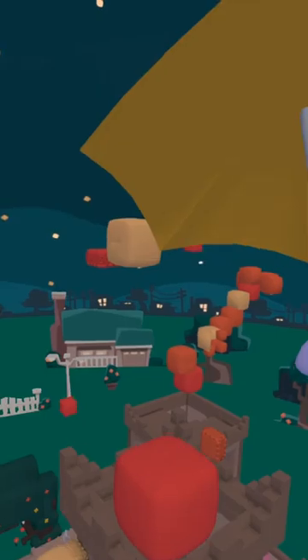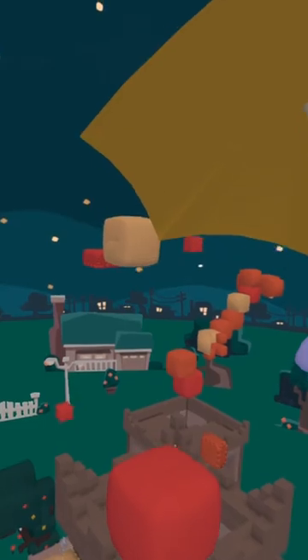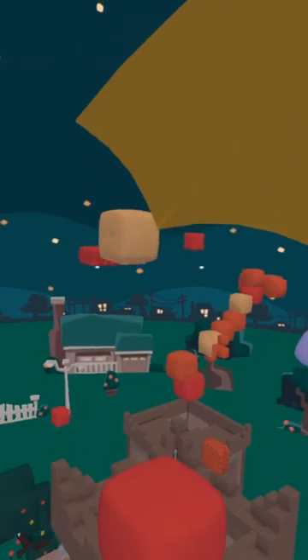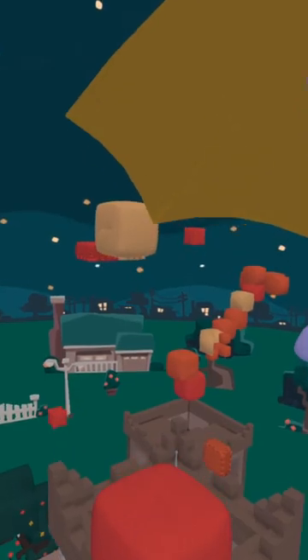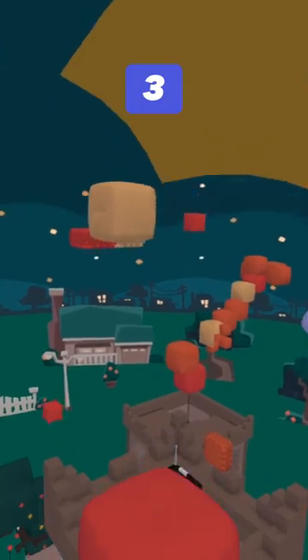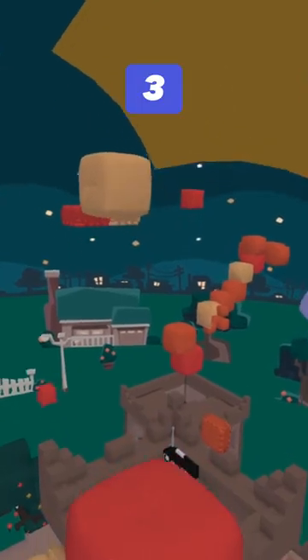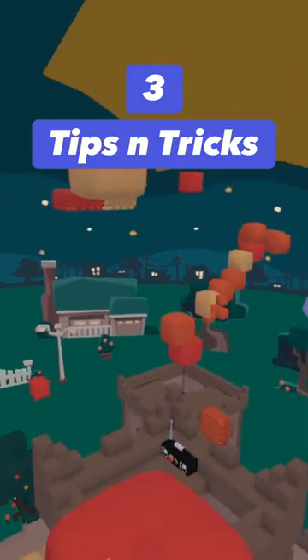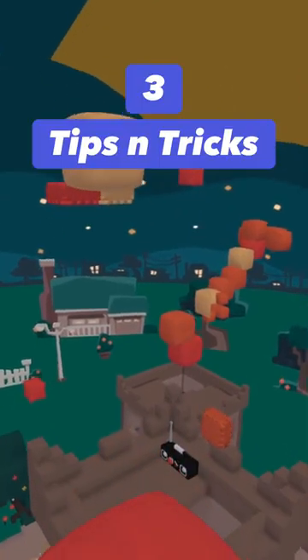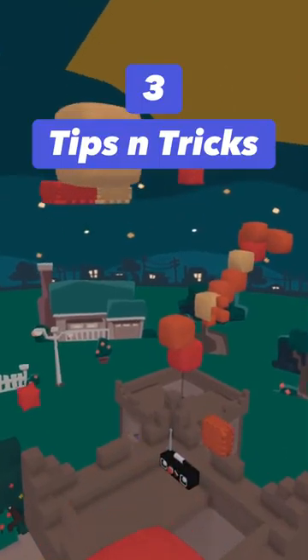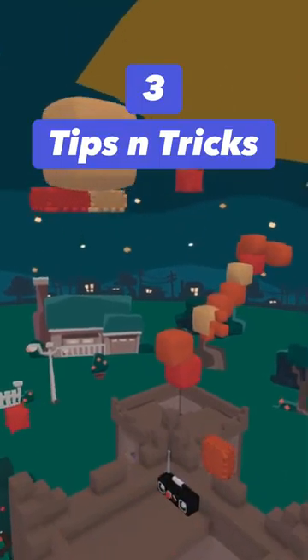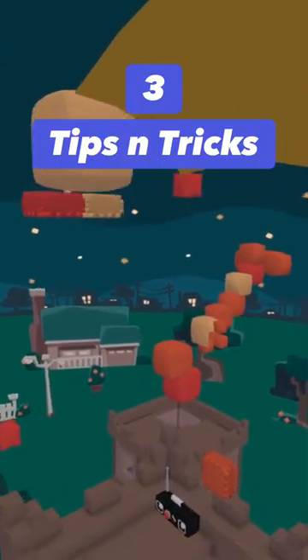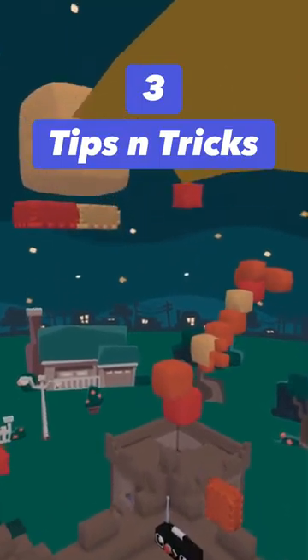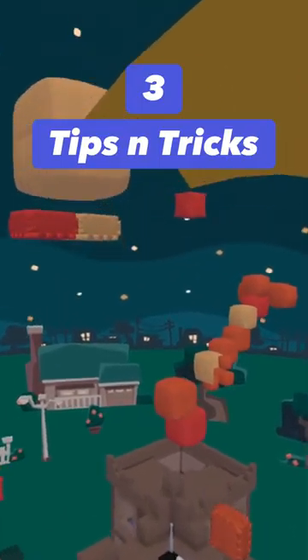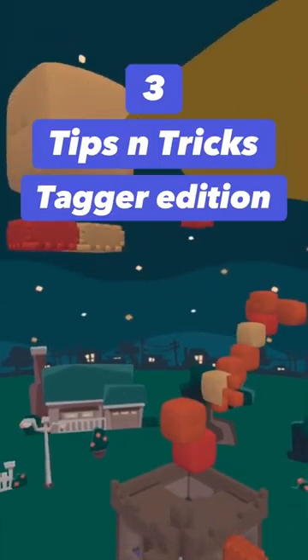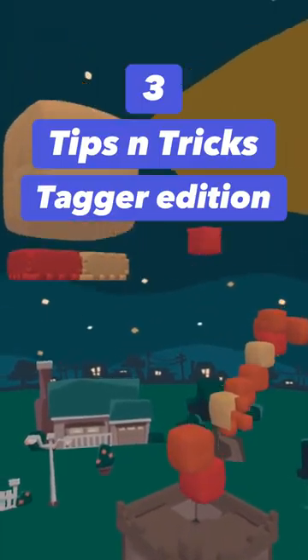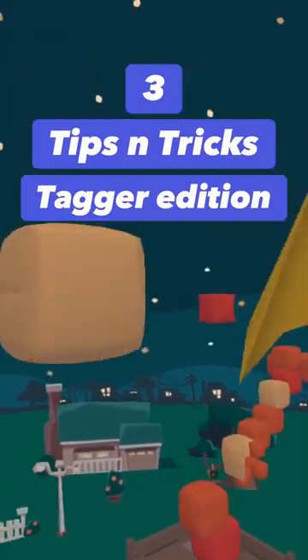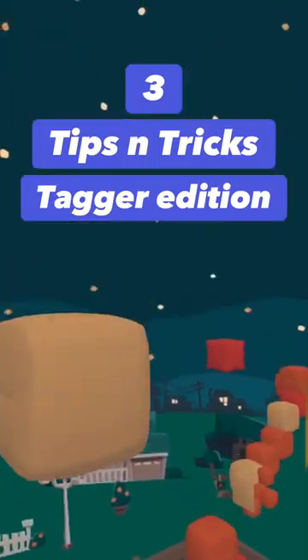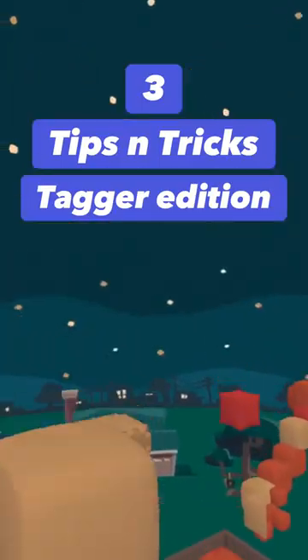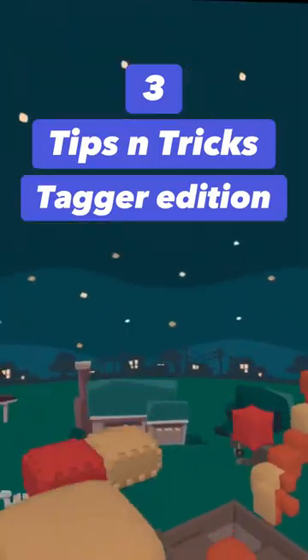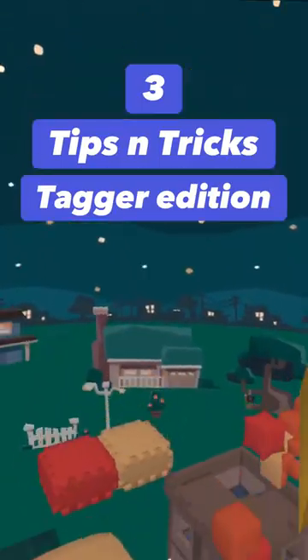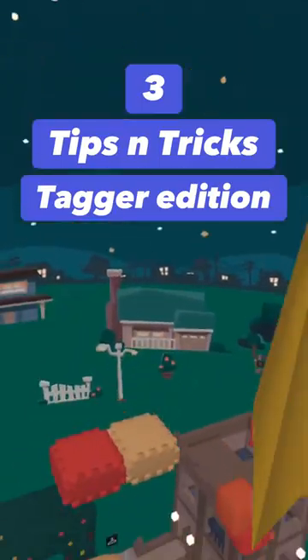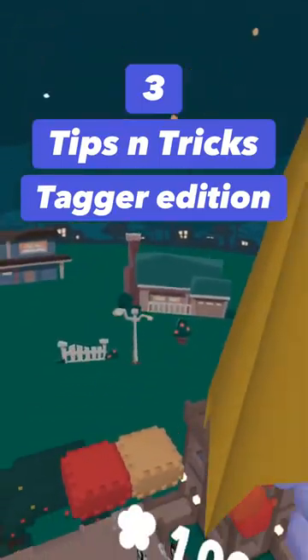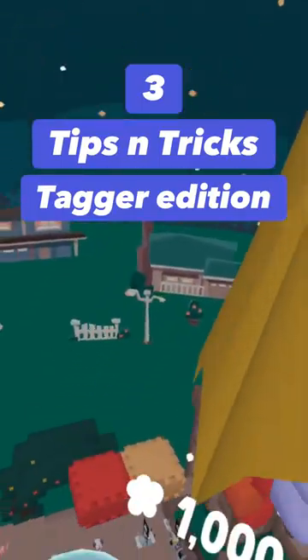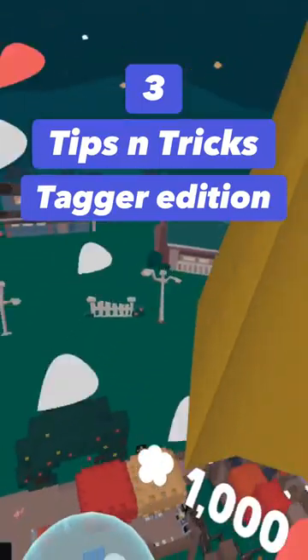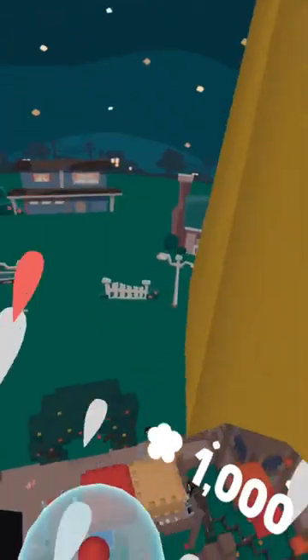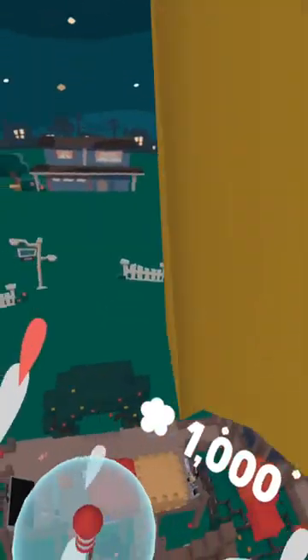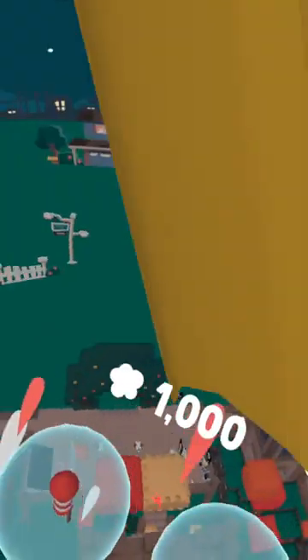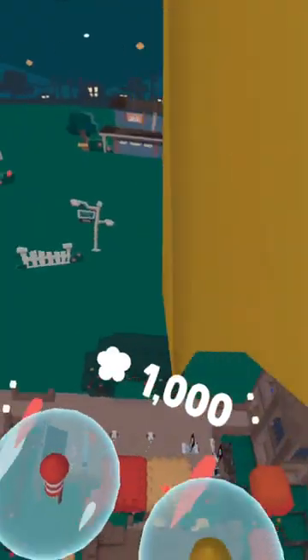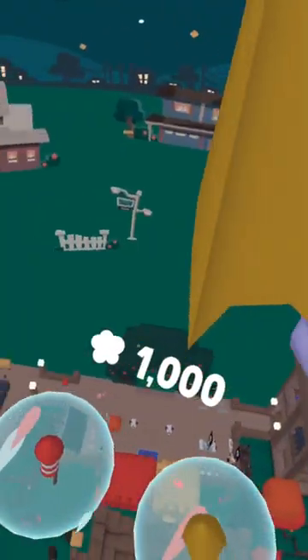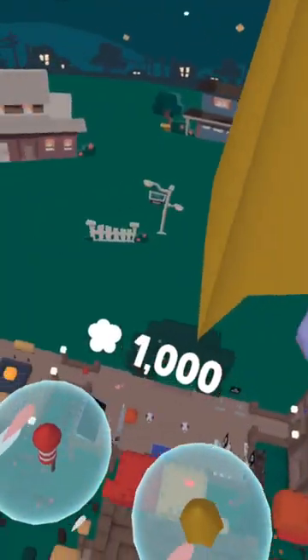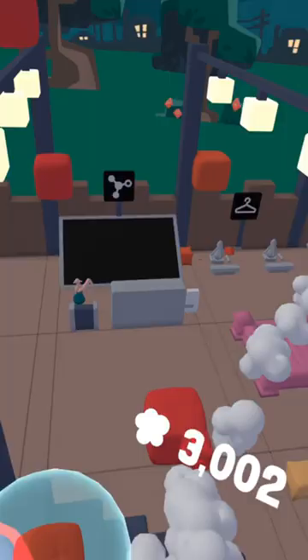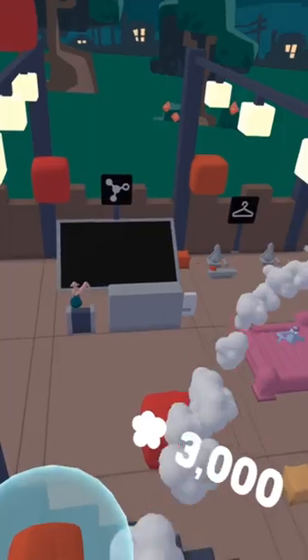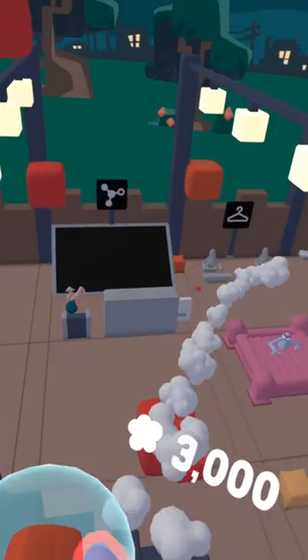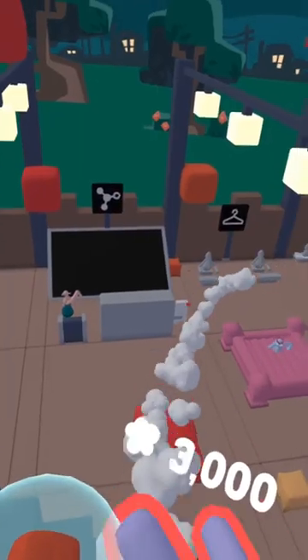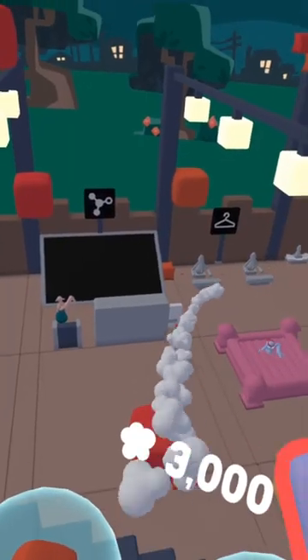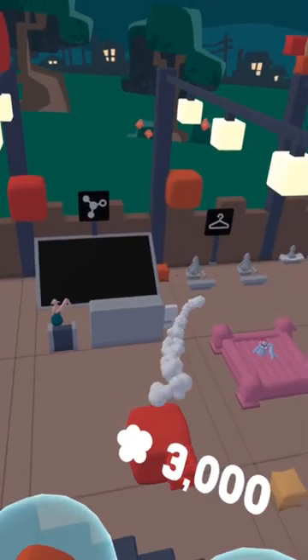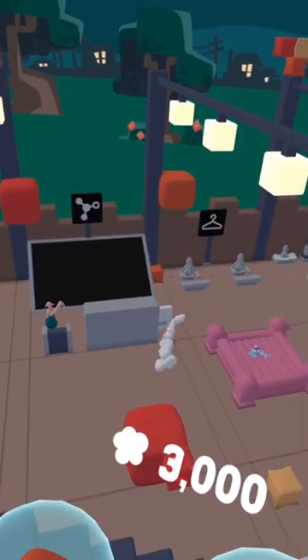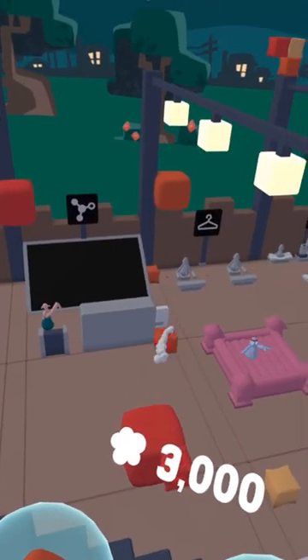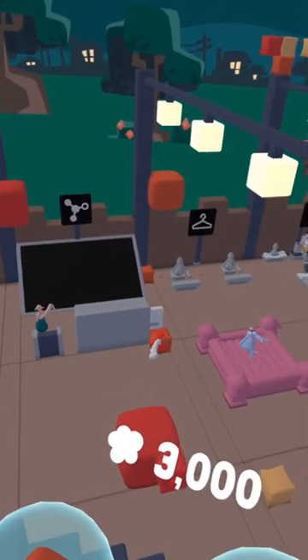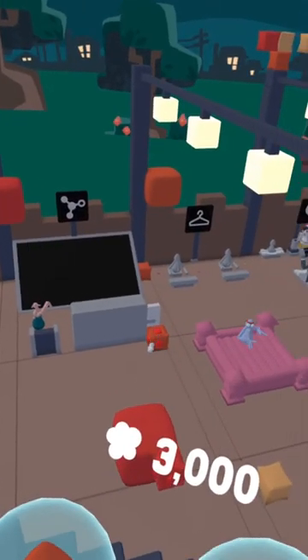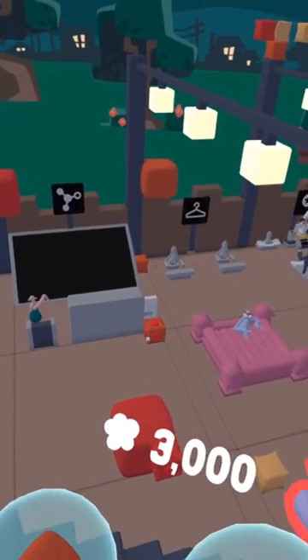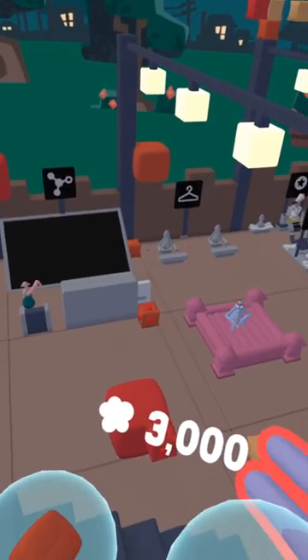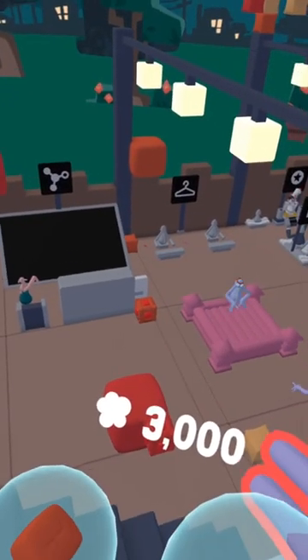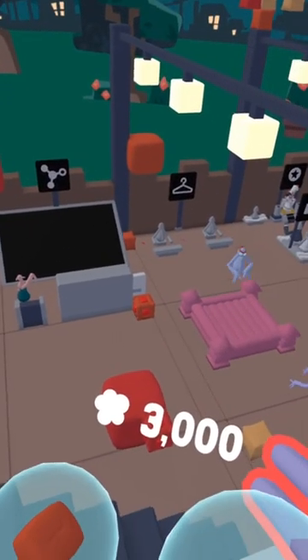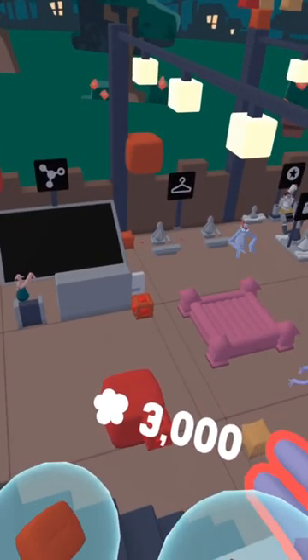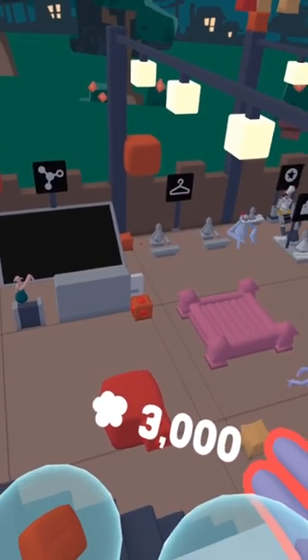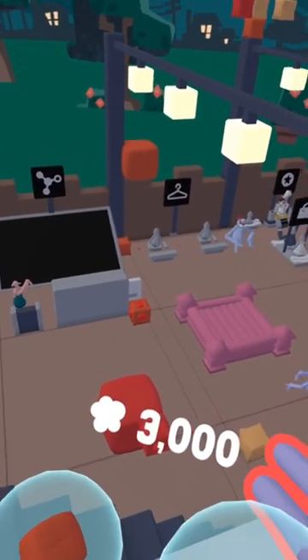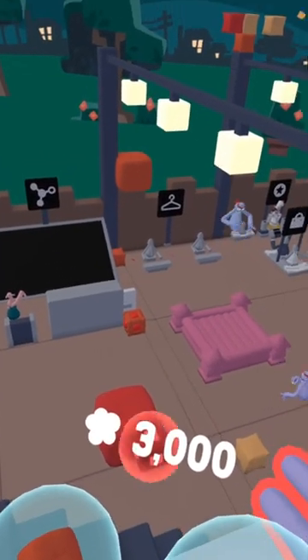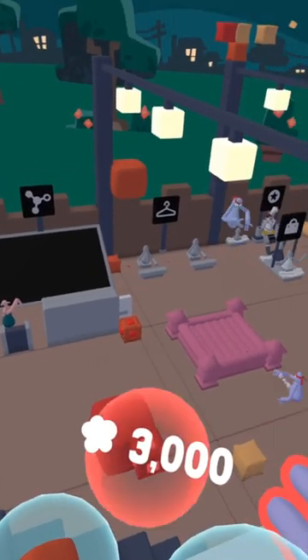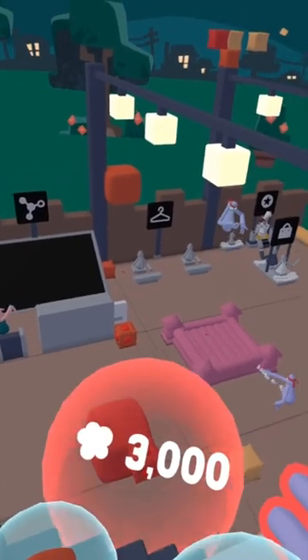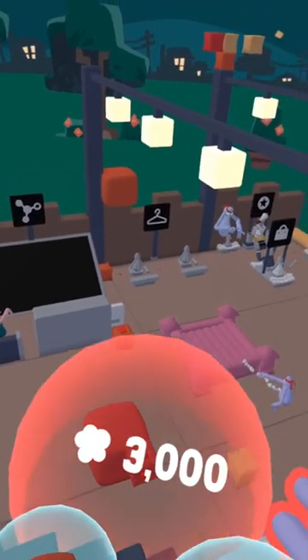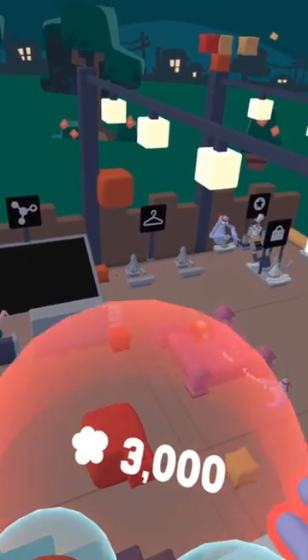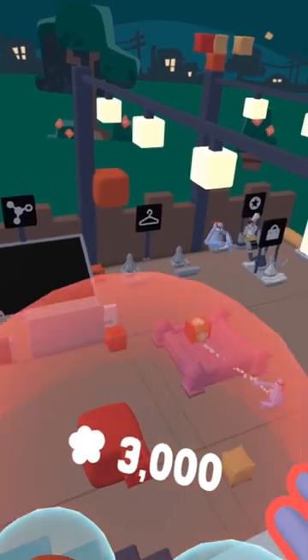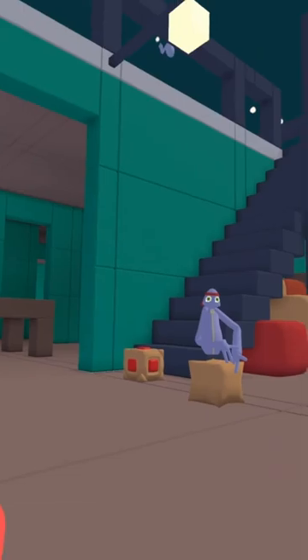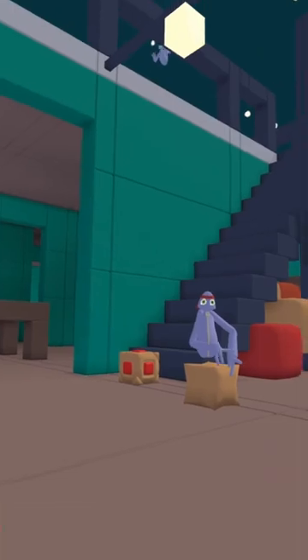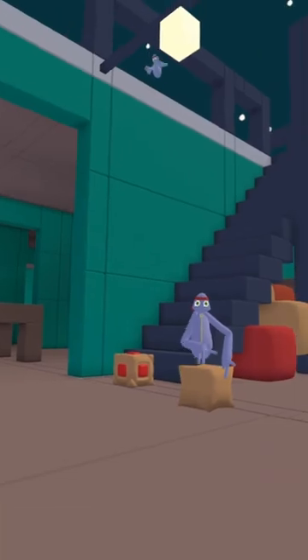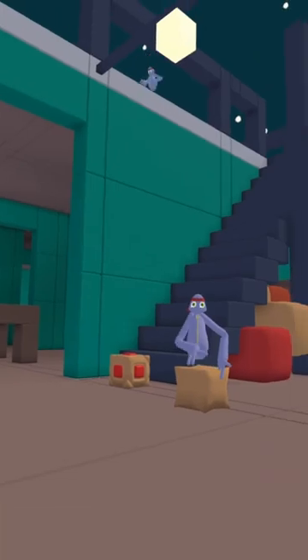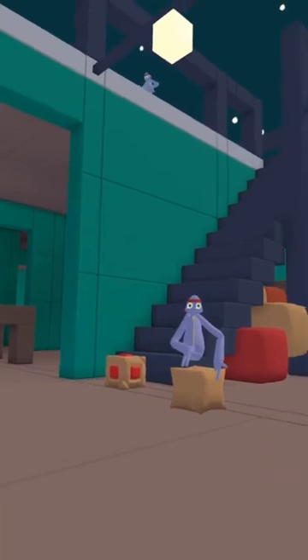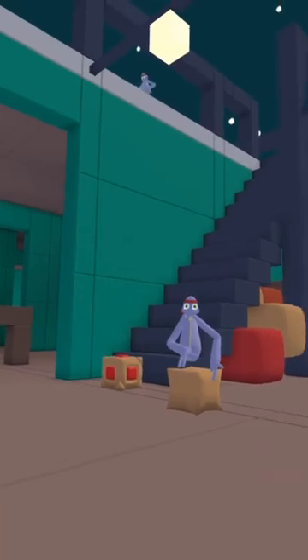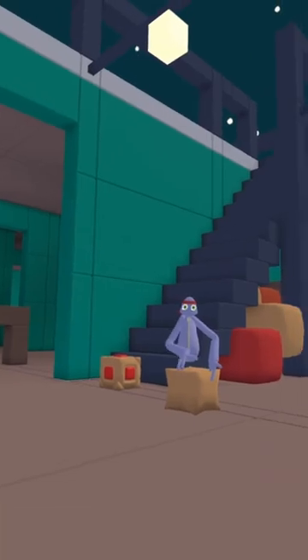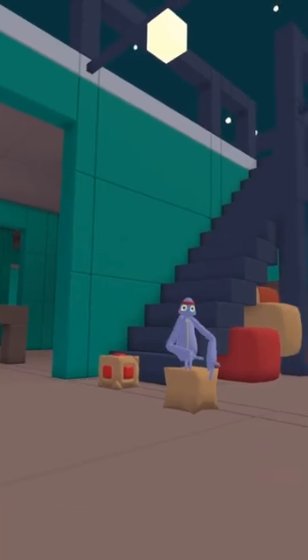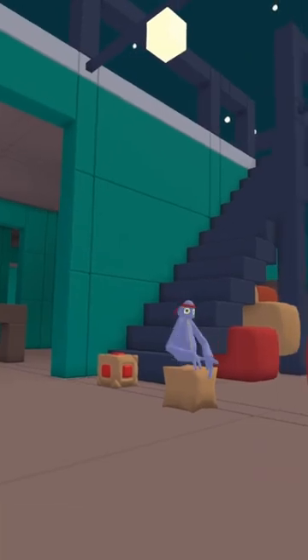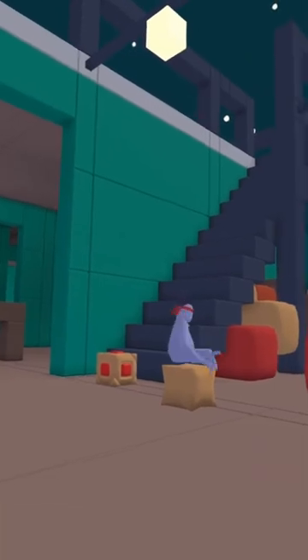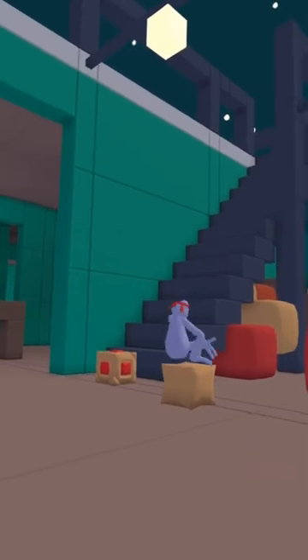Here are three tips and tricks if you're the tagger in our free Quest 2 game, Yeeps. Number one, use the Yeeps detection block. This block sounds off an alarm when Yeeps run past it.